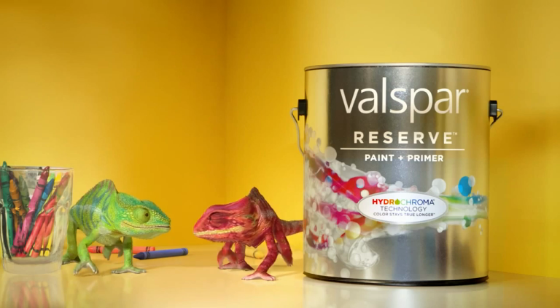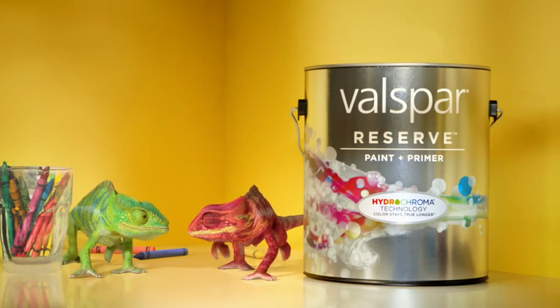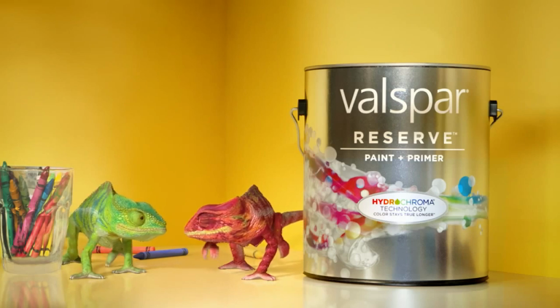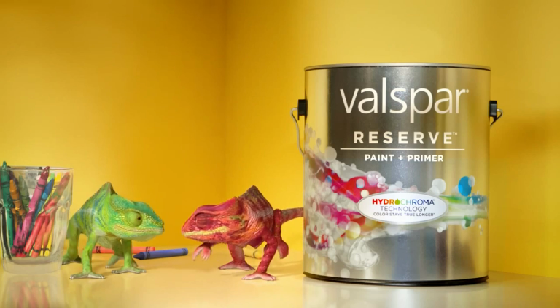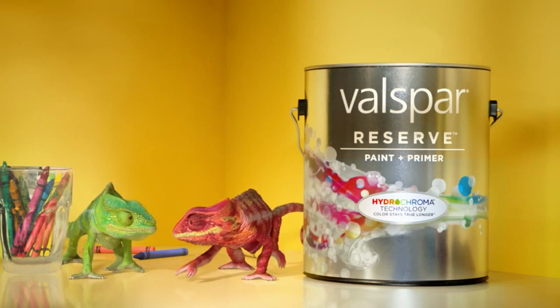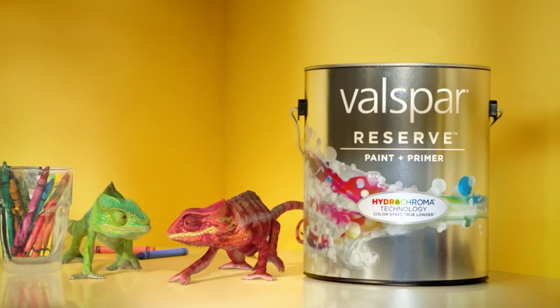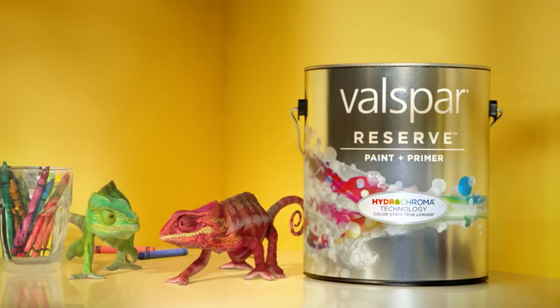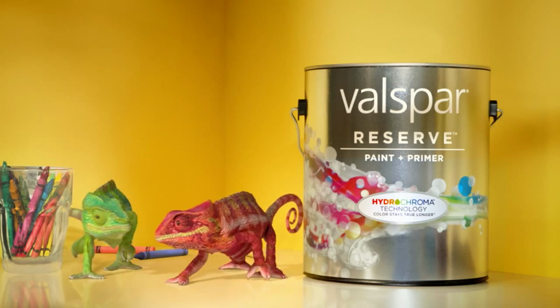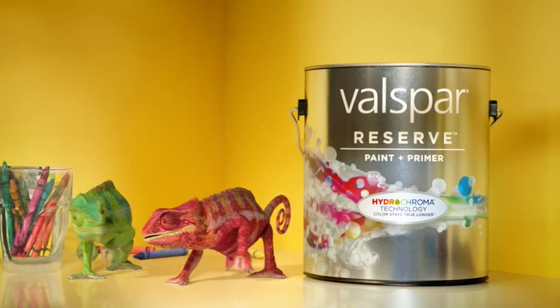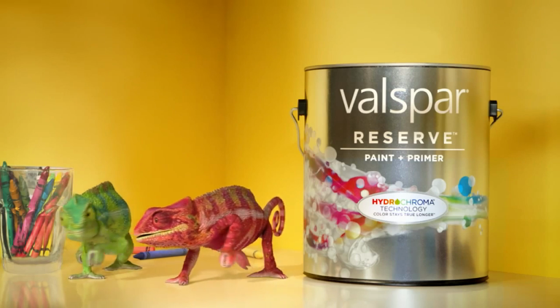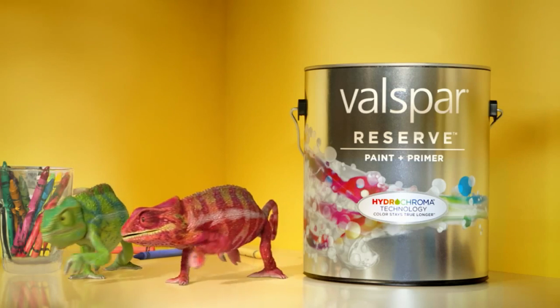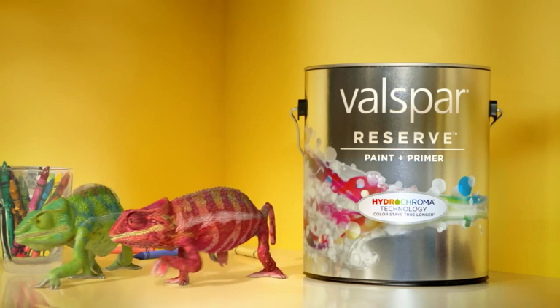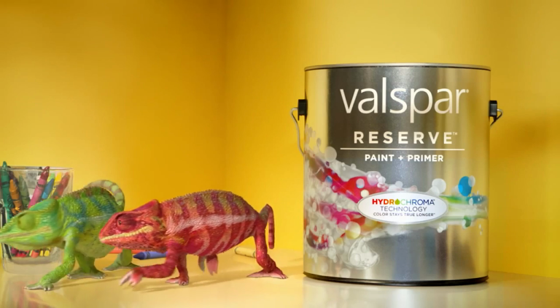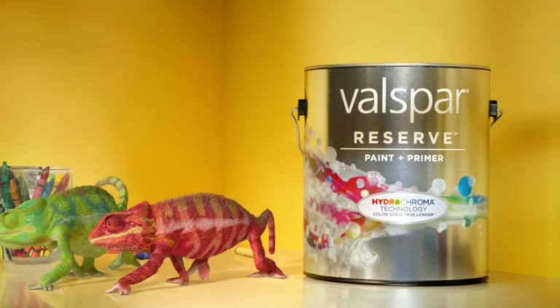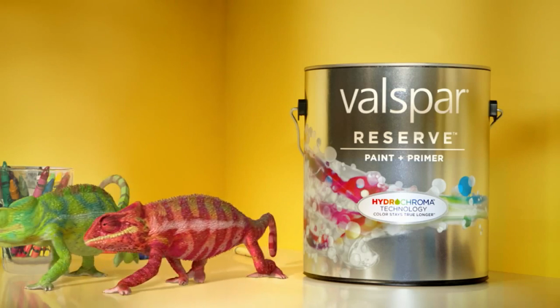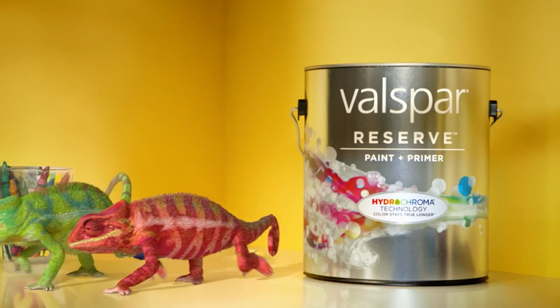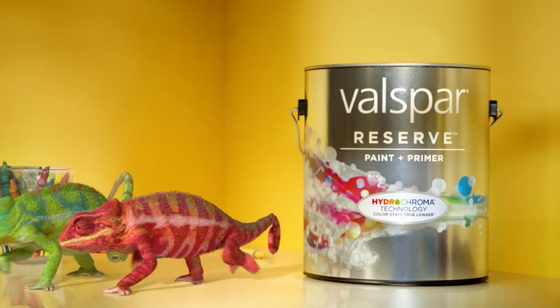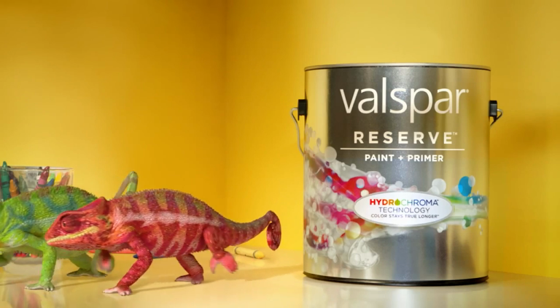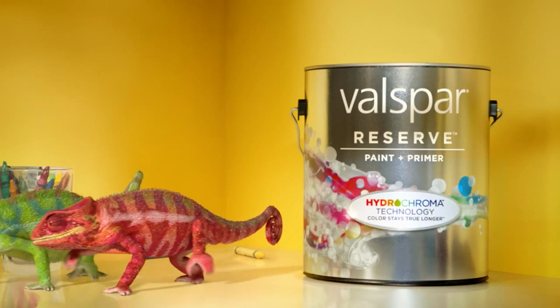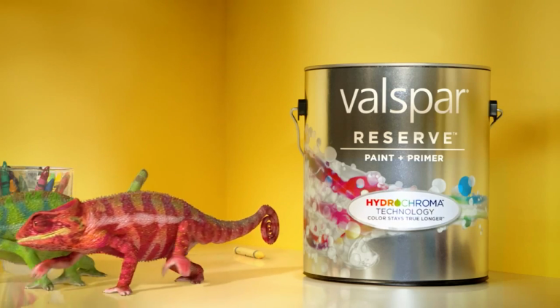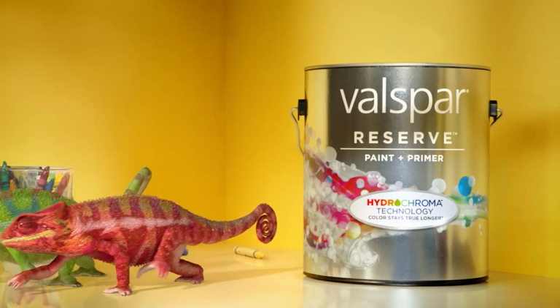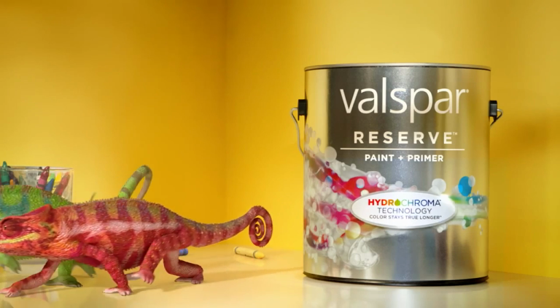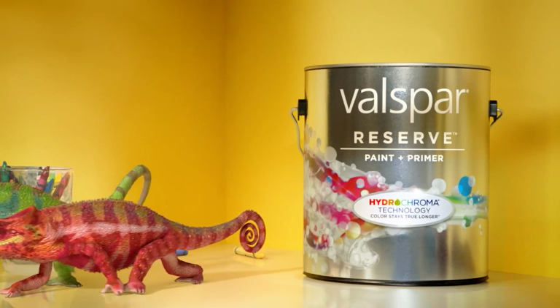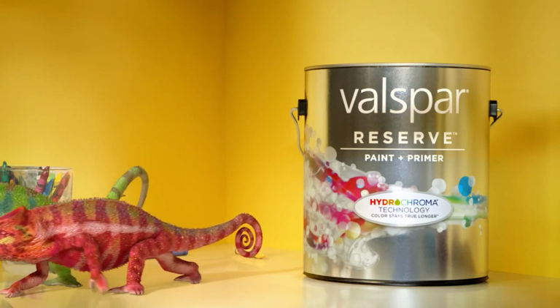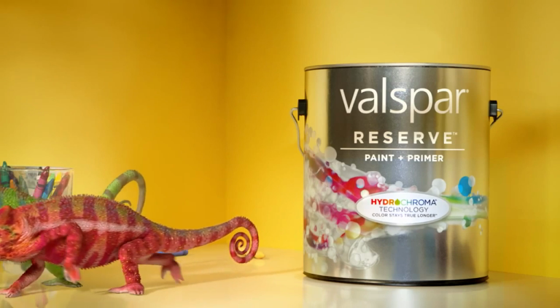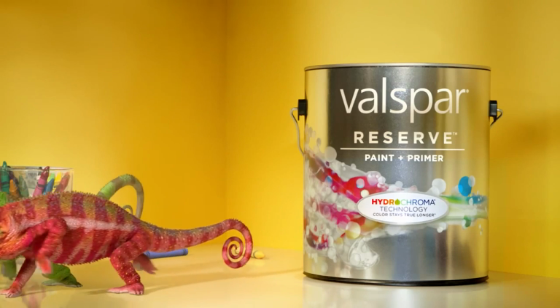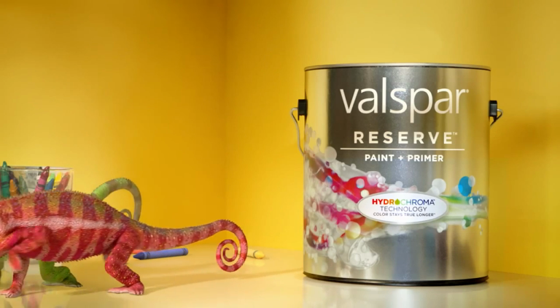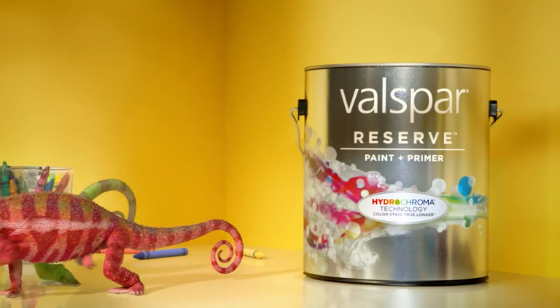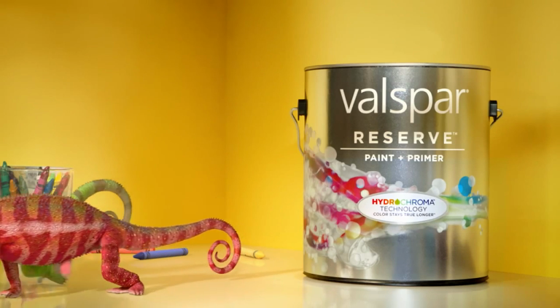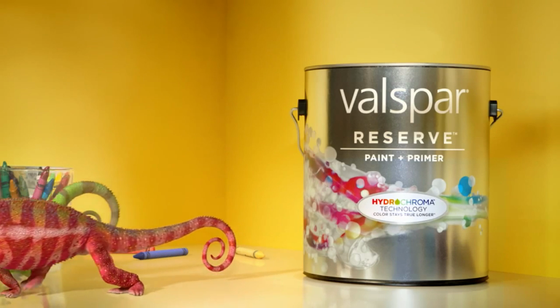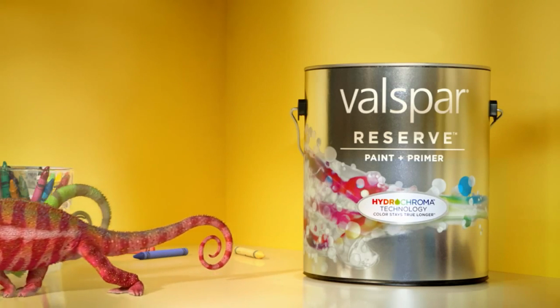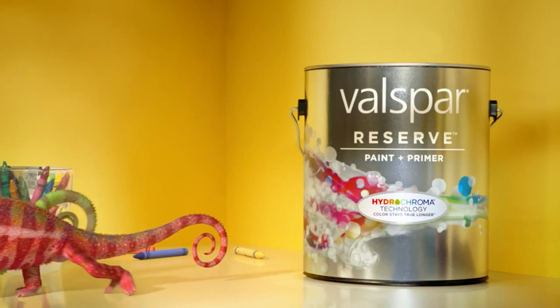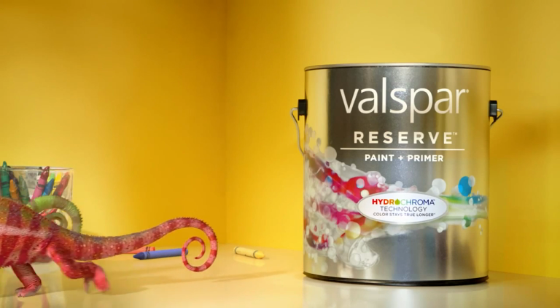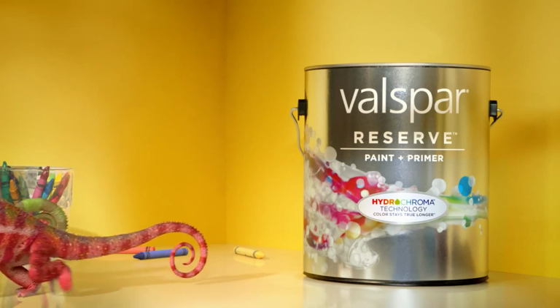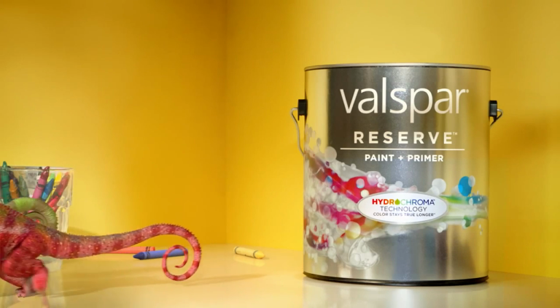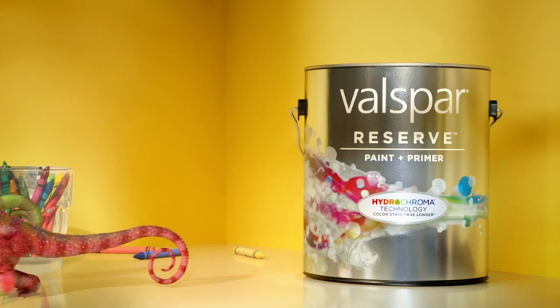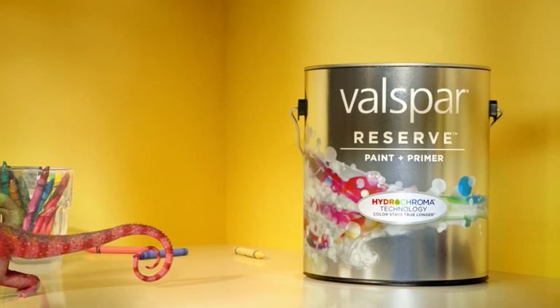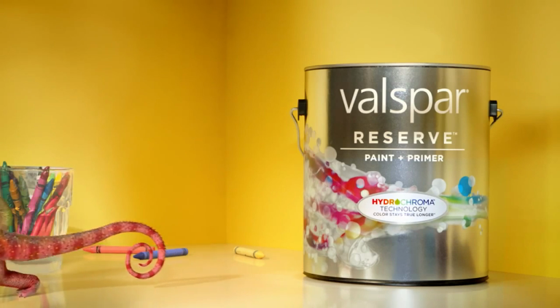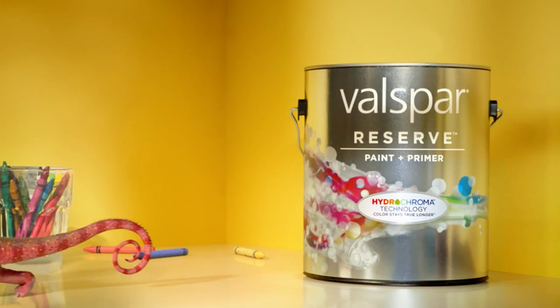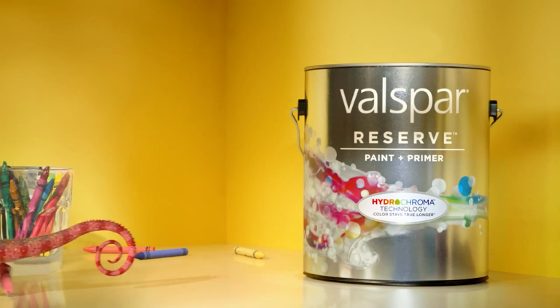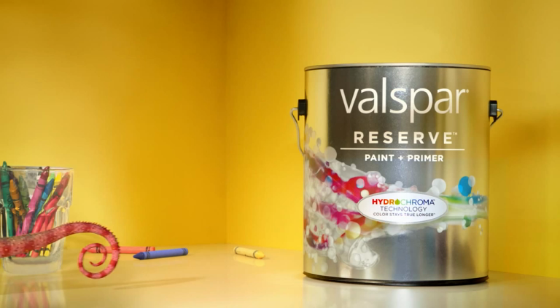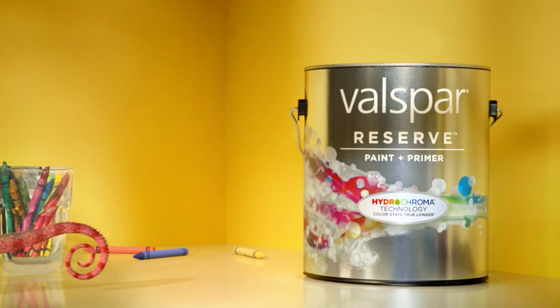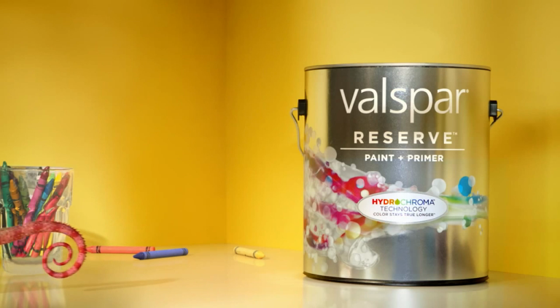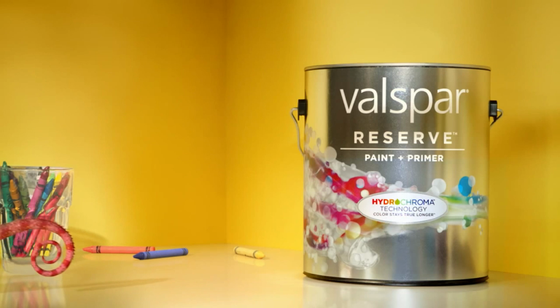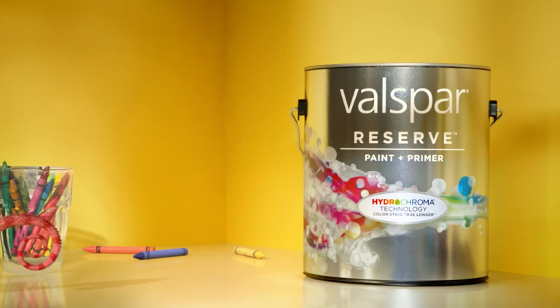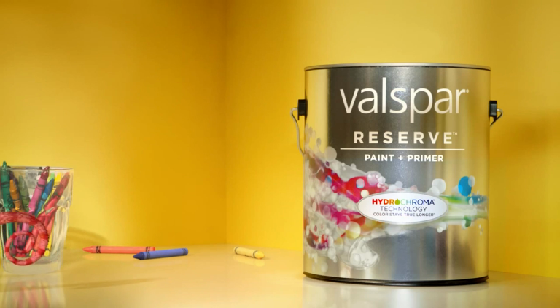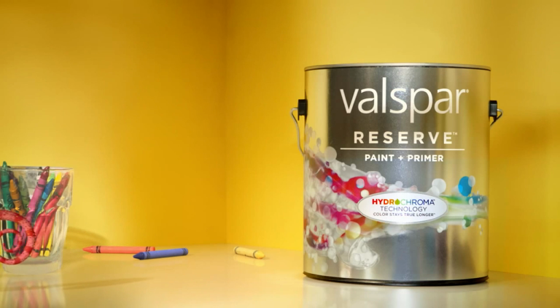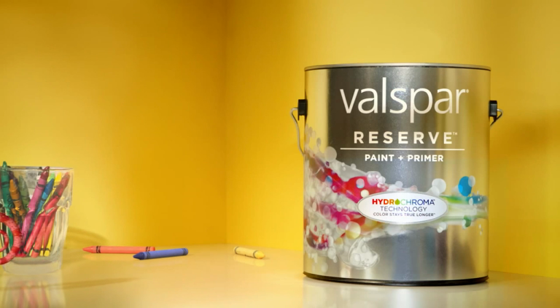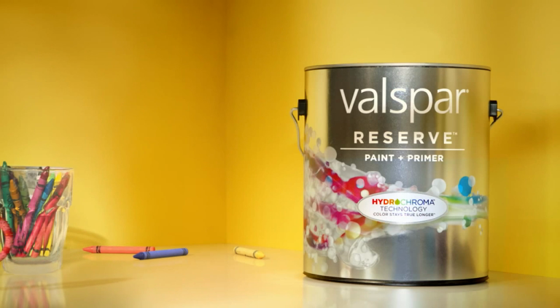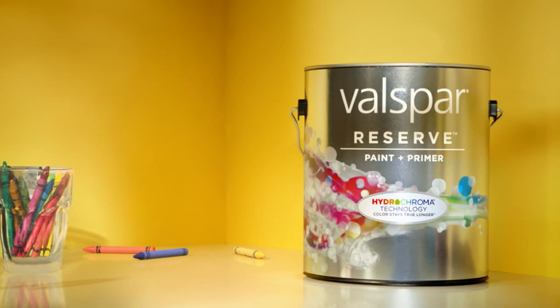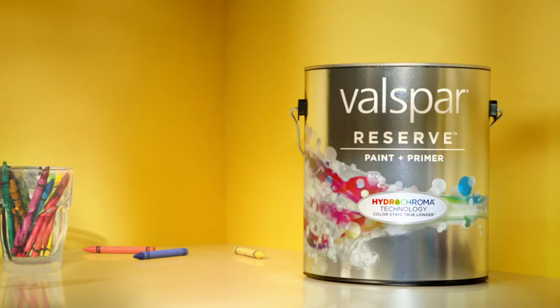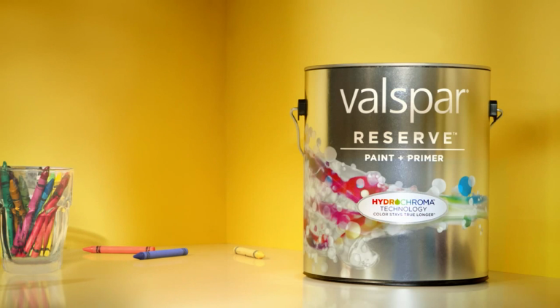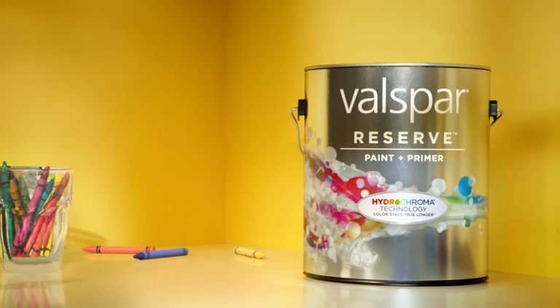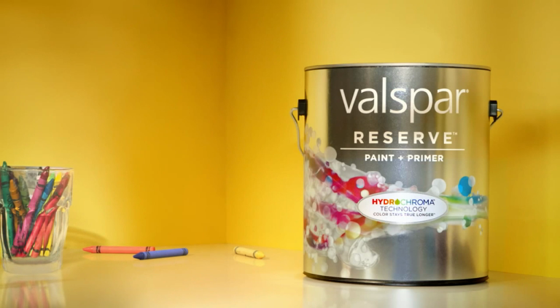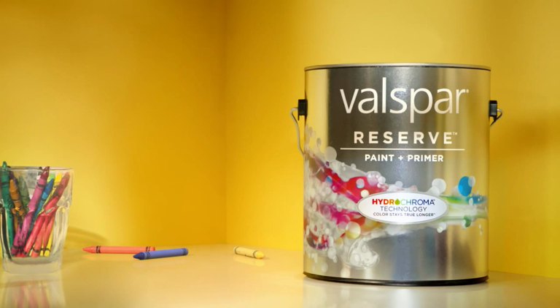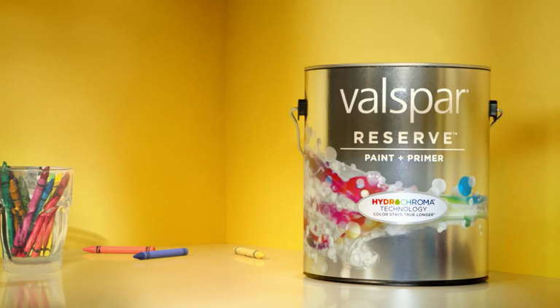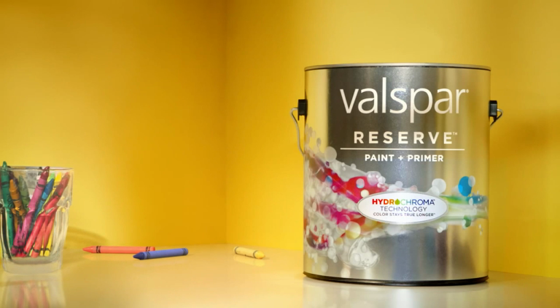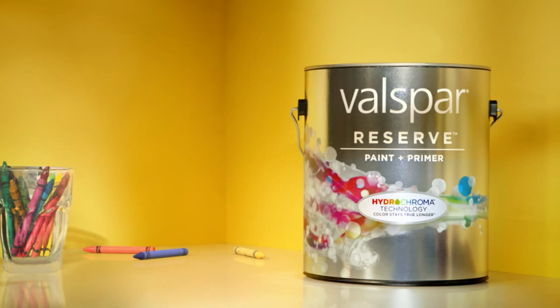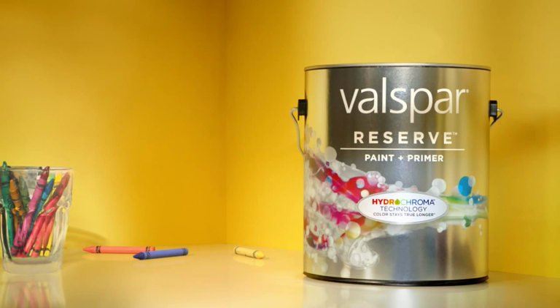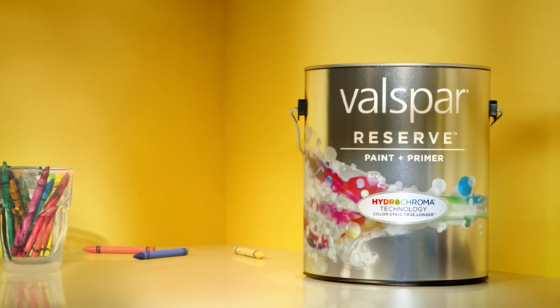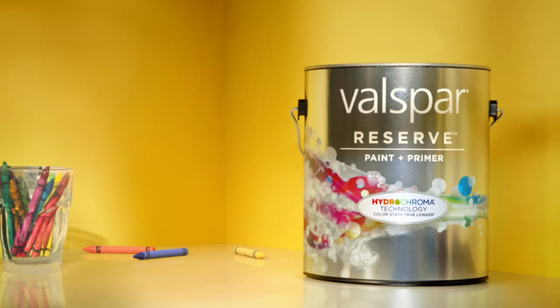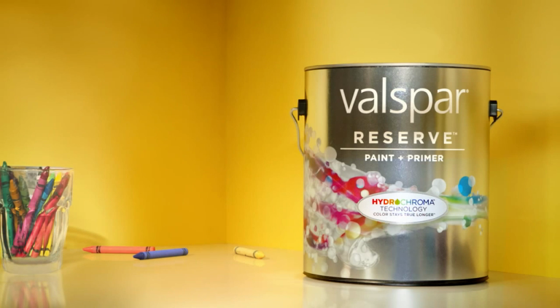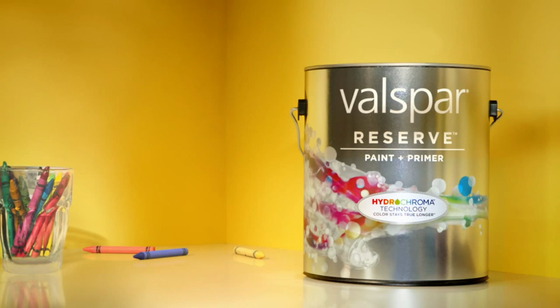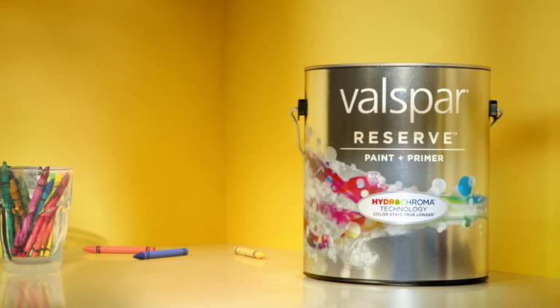Introducing Valspar Reserve paint and primer with Hydrochroma technology. Now the colors you love stay the colors you love, exclusively at Lowe's.